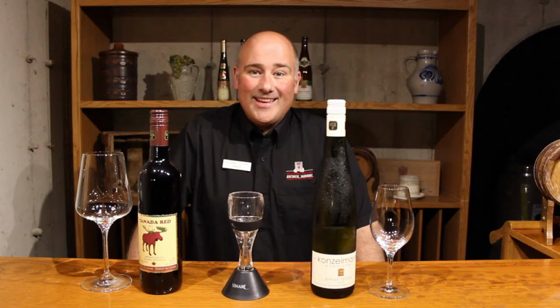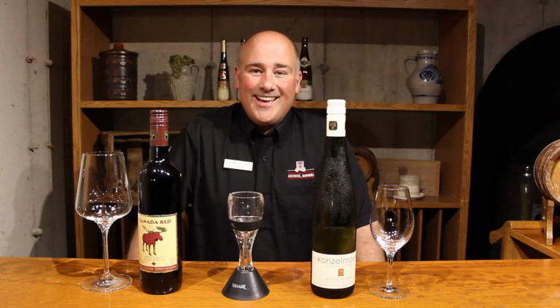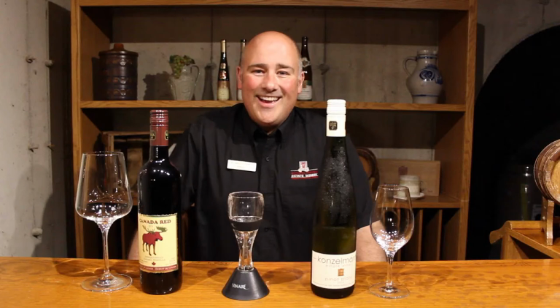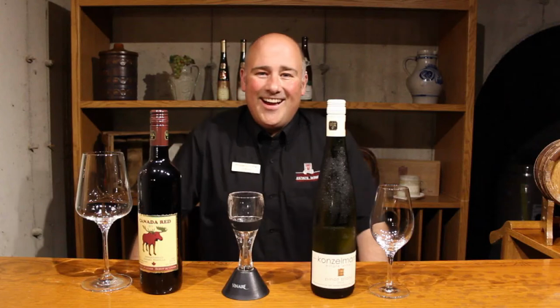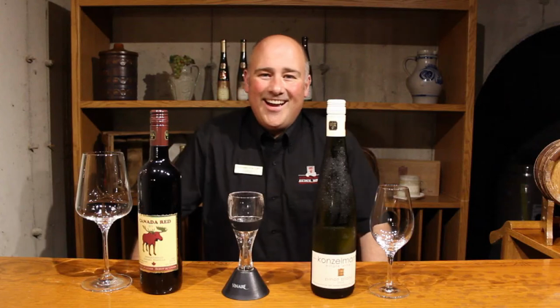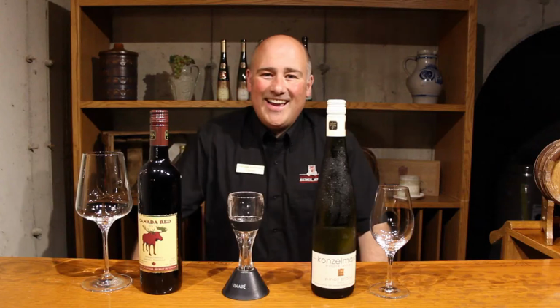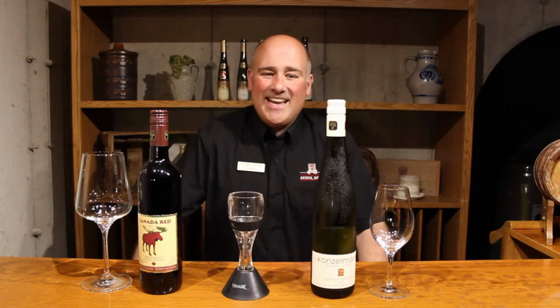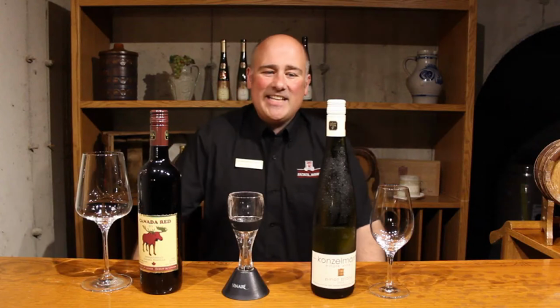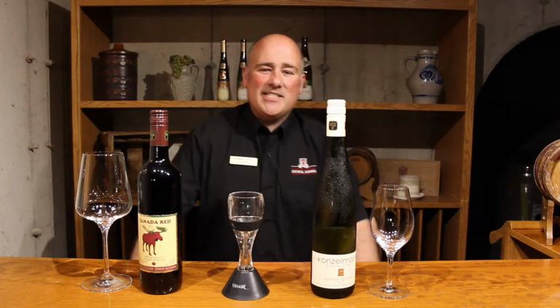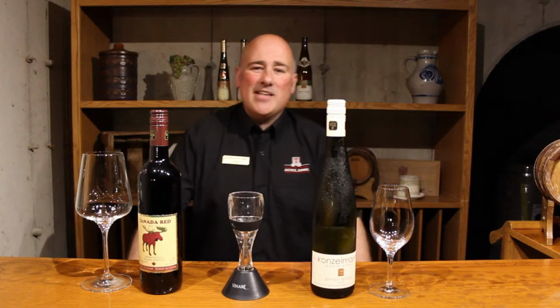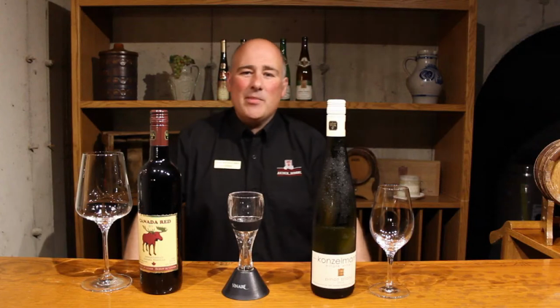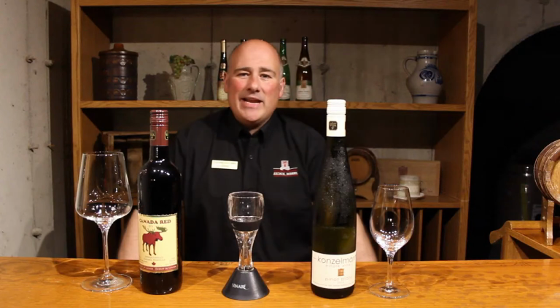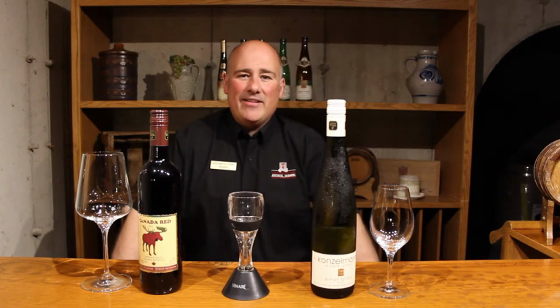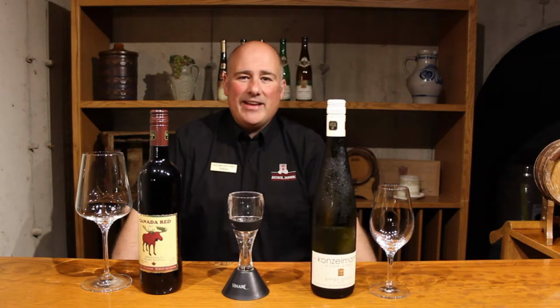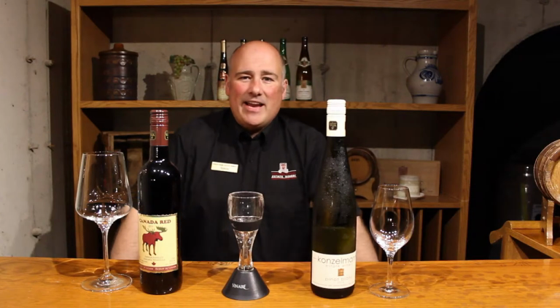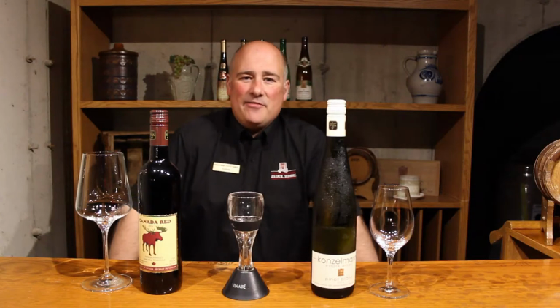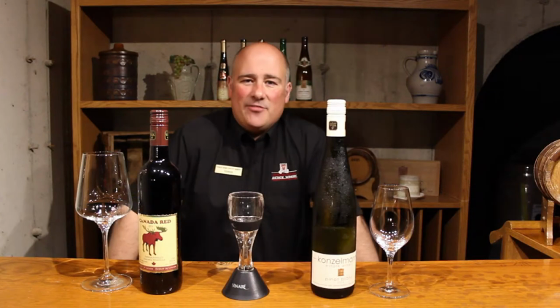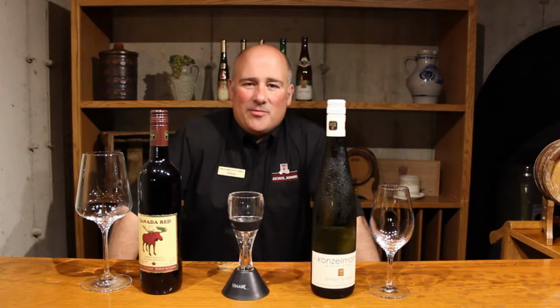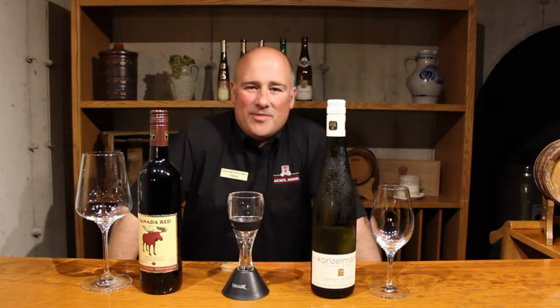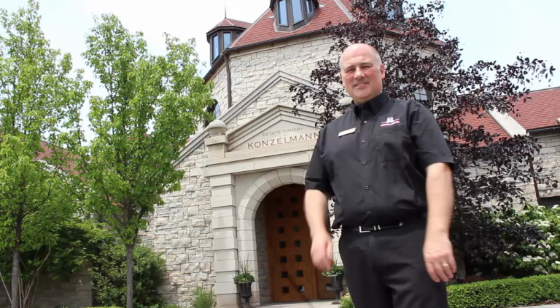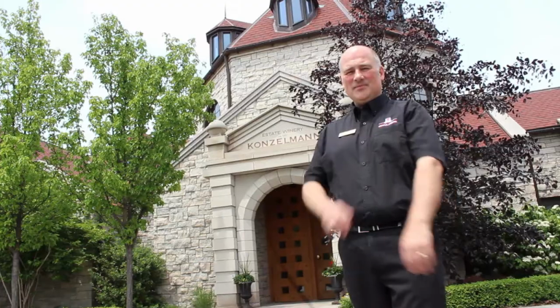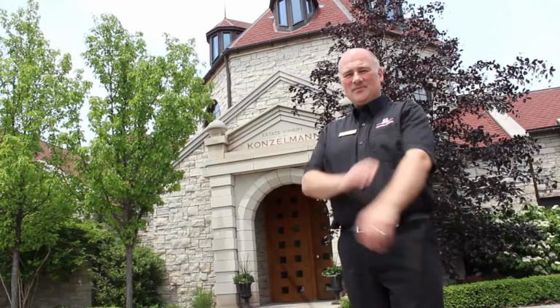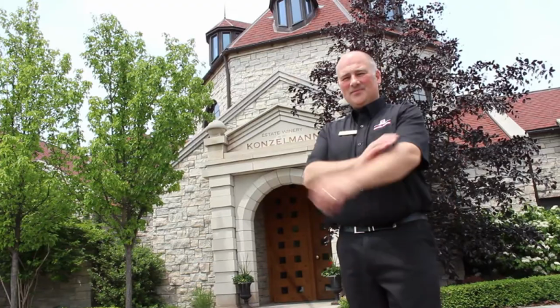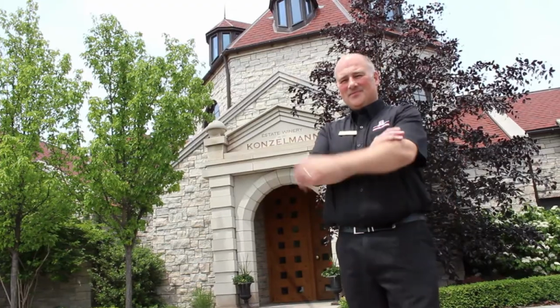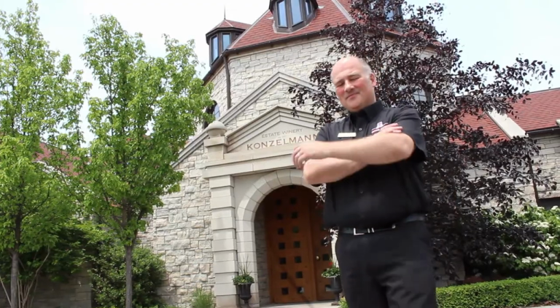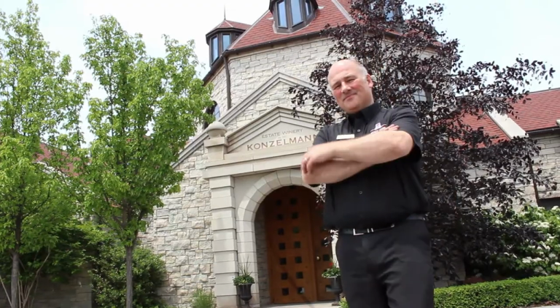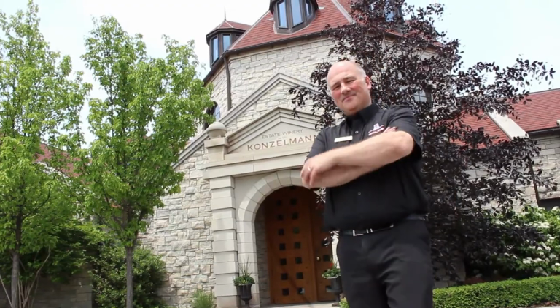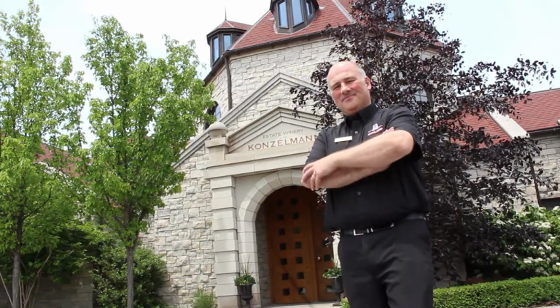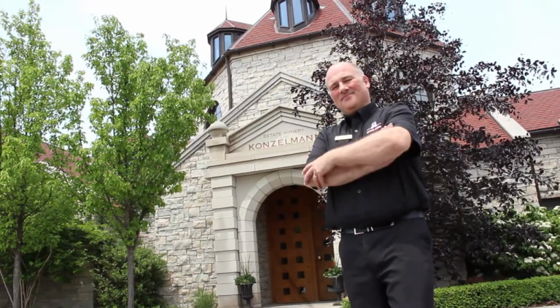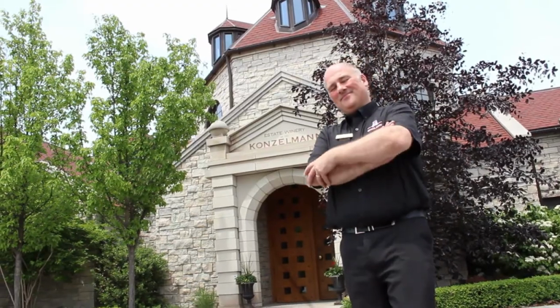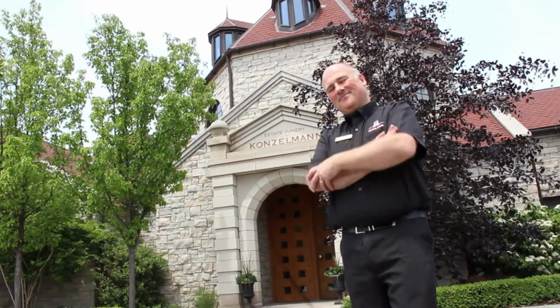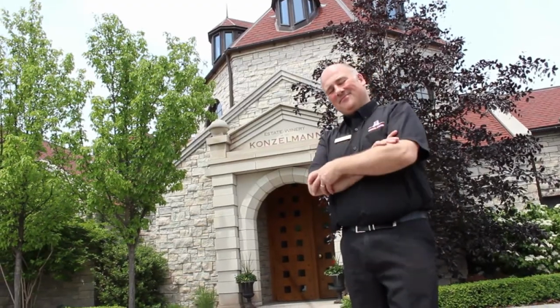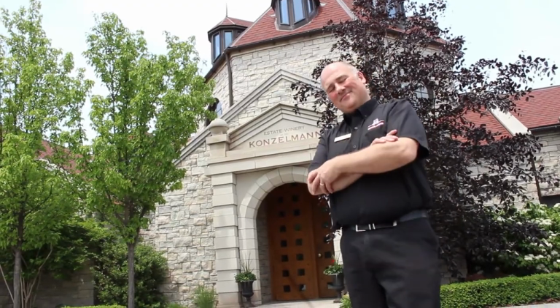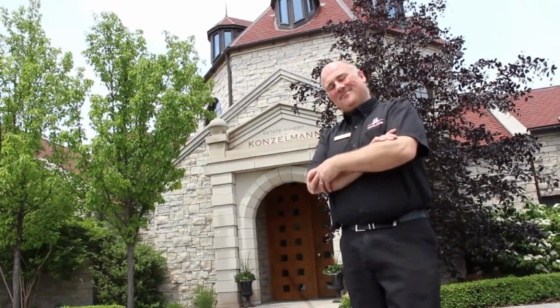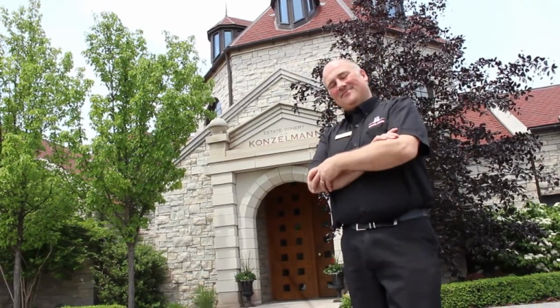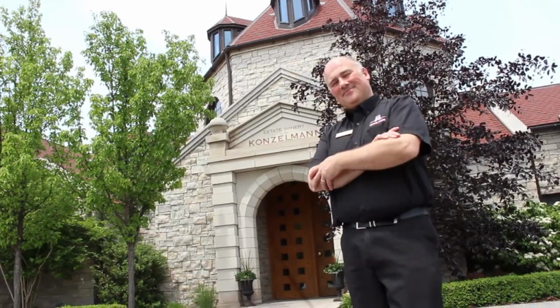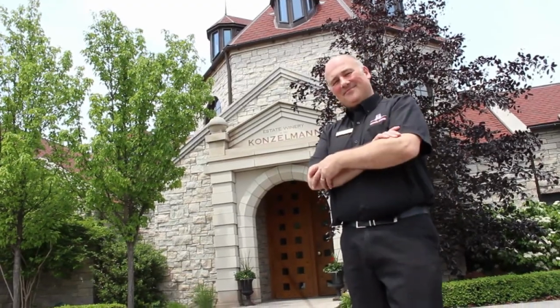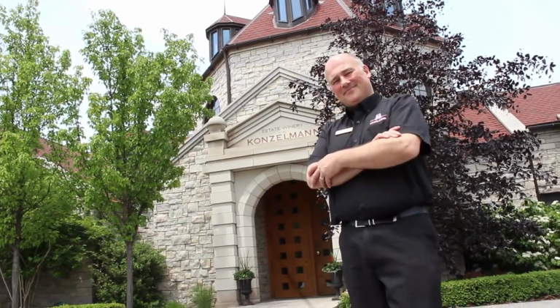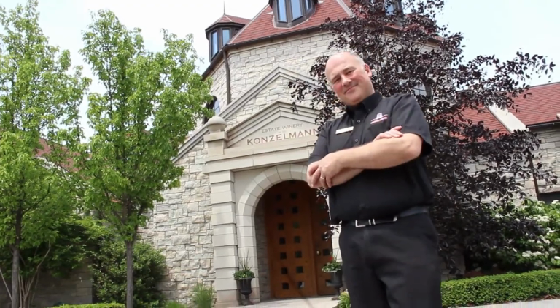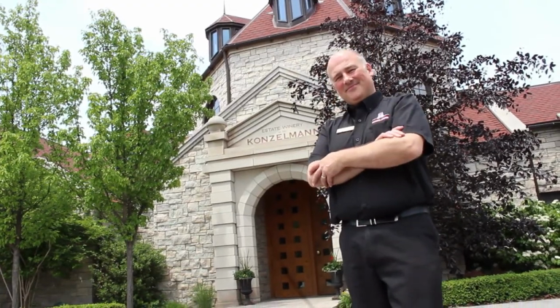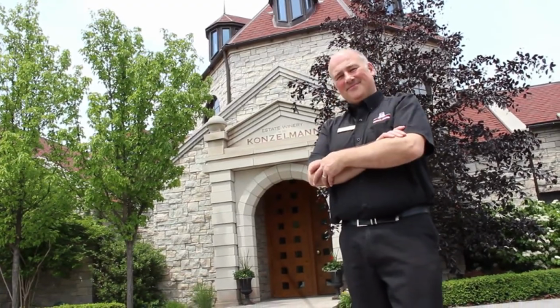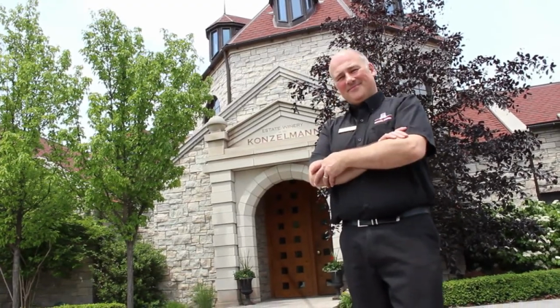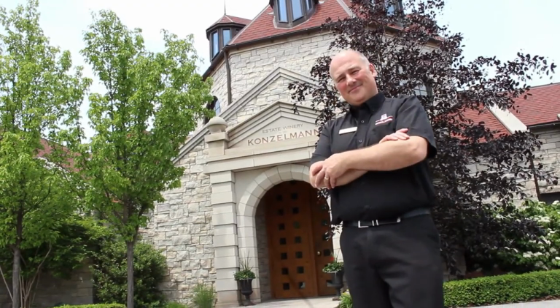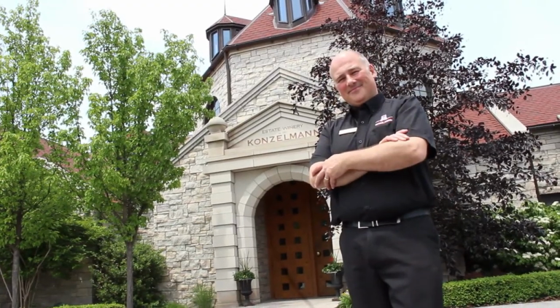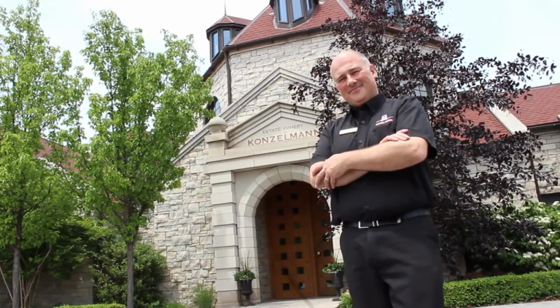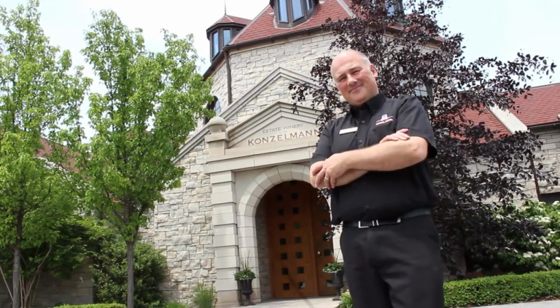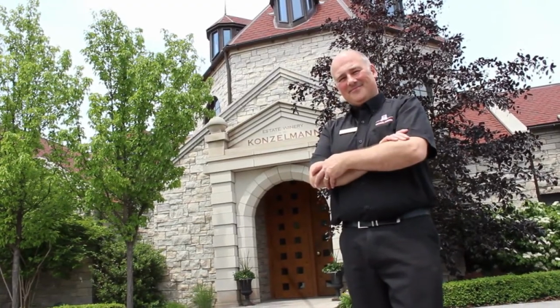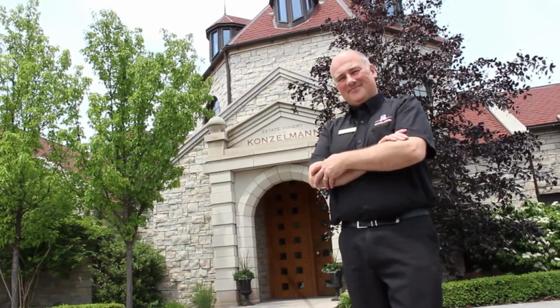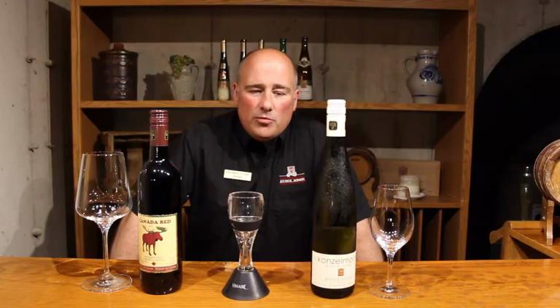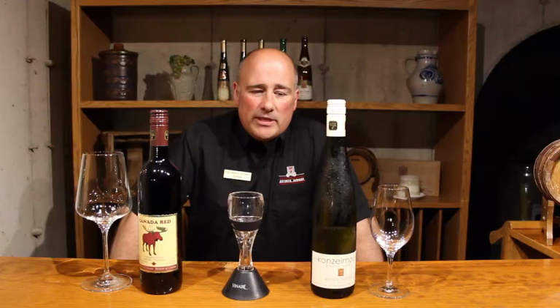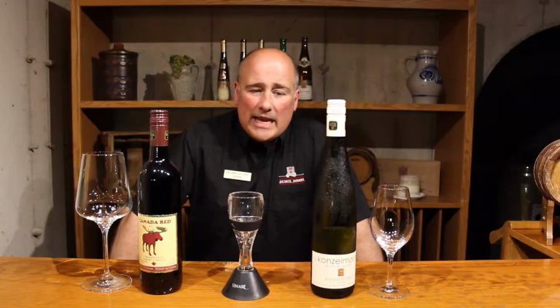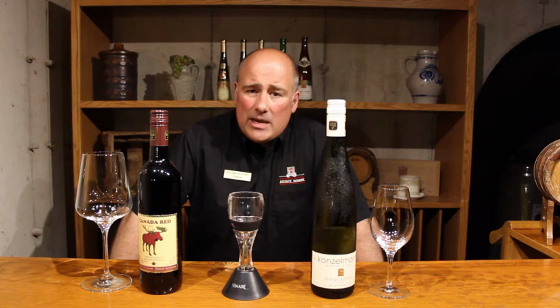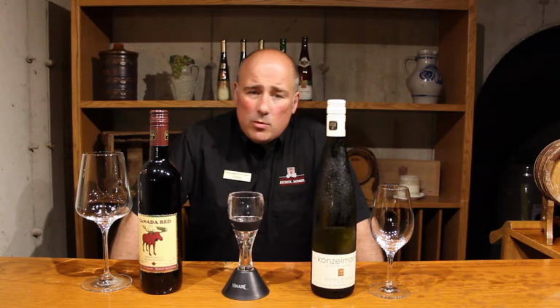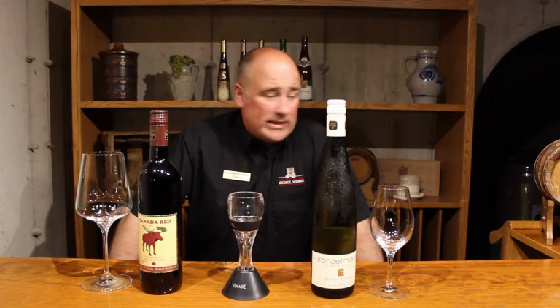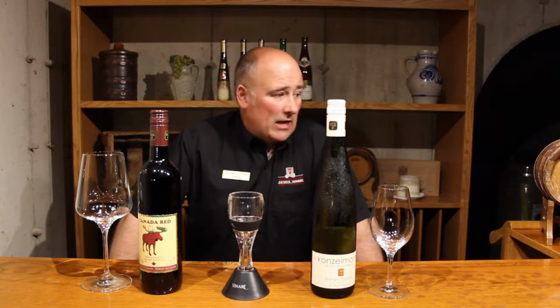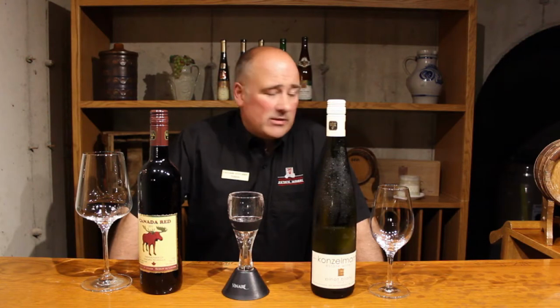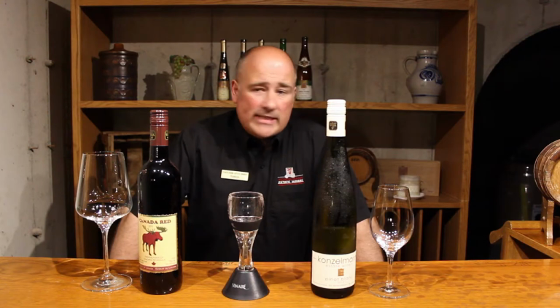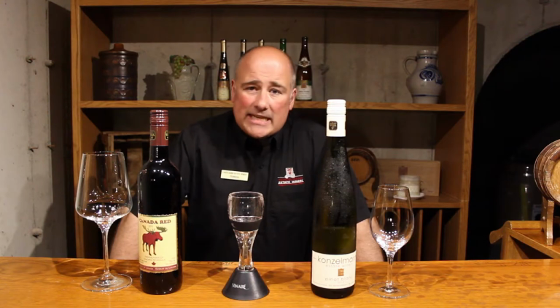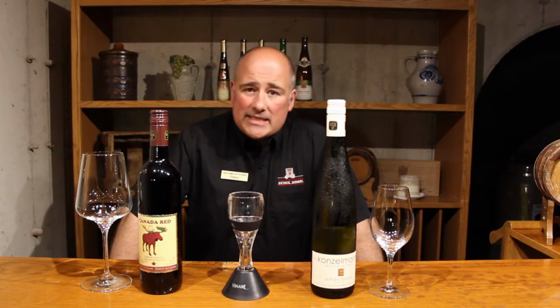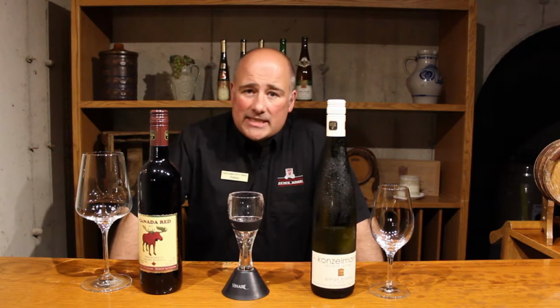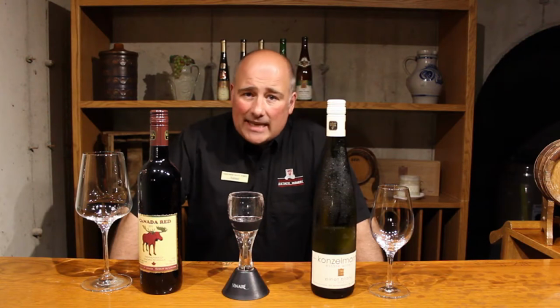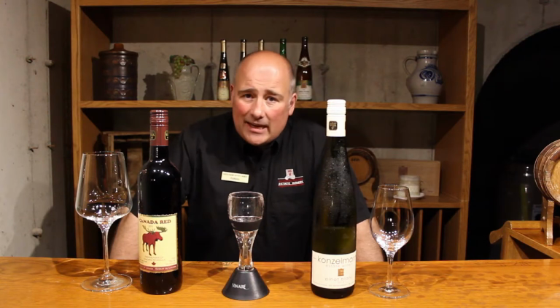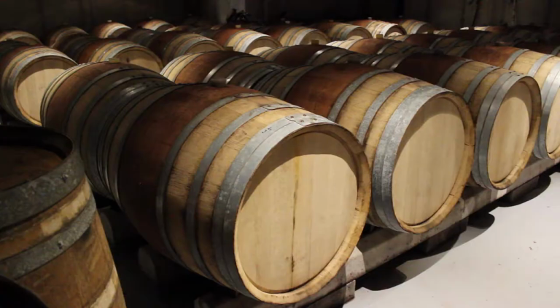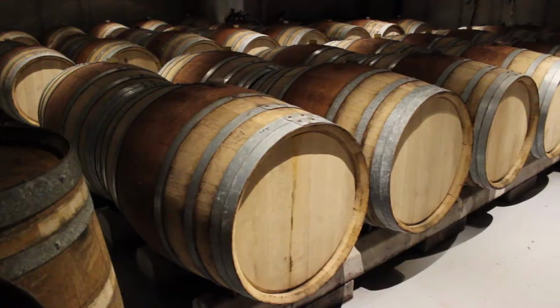Hi, it's Simon here again from Contal Estates Winery here in Niagara-on-the-Lake. Today we're downstairs in the cellar.